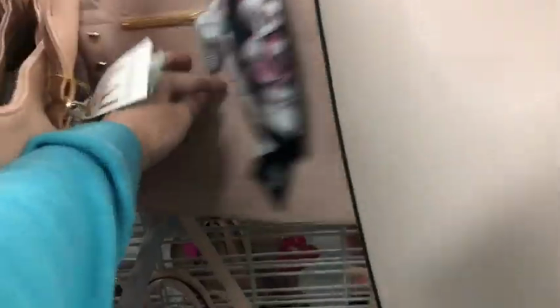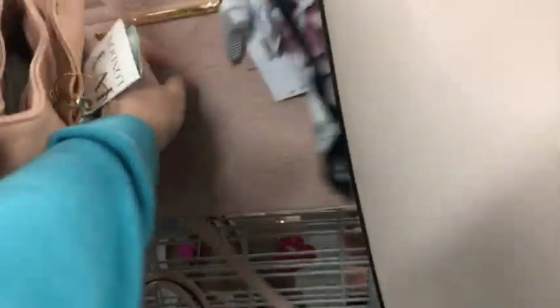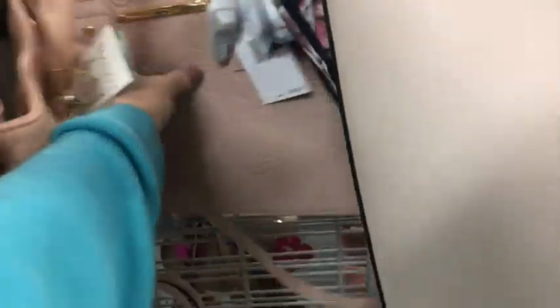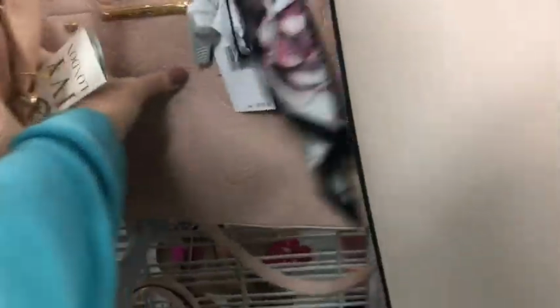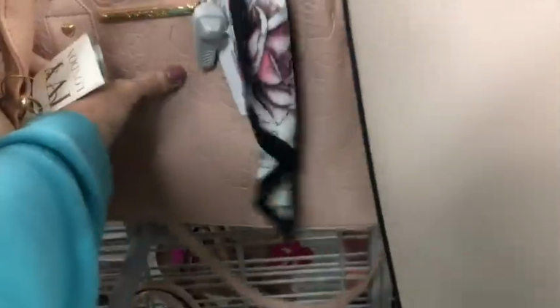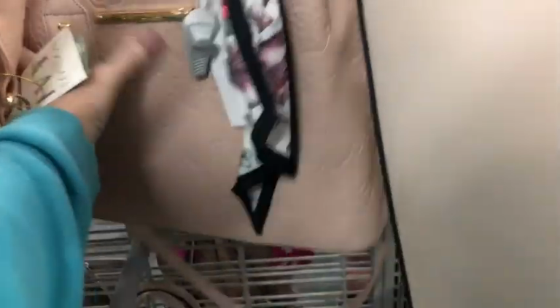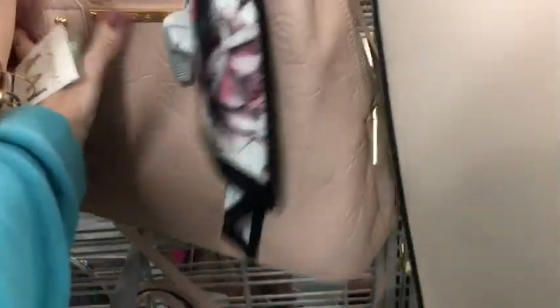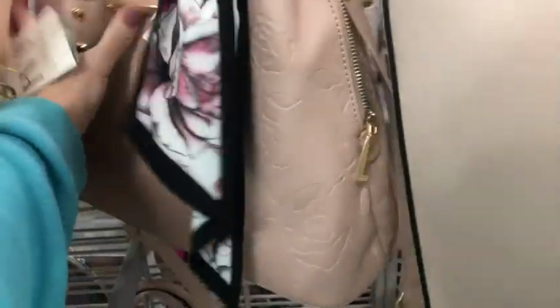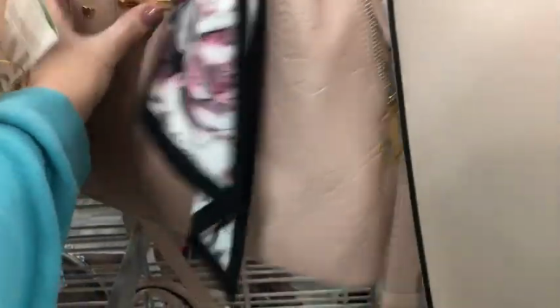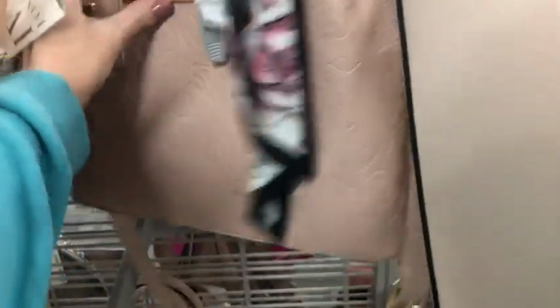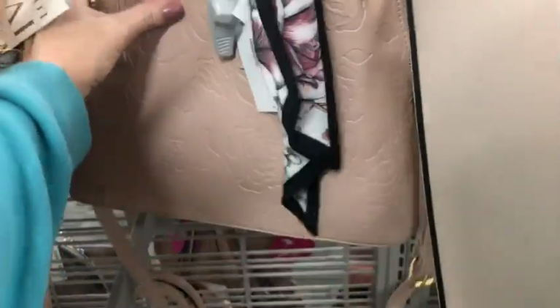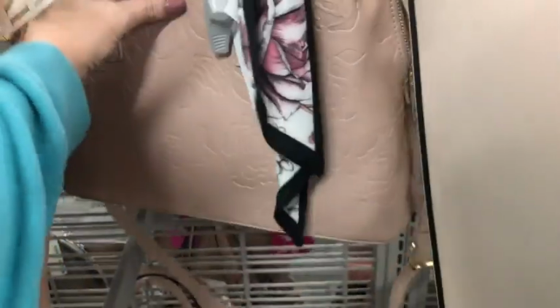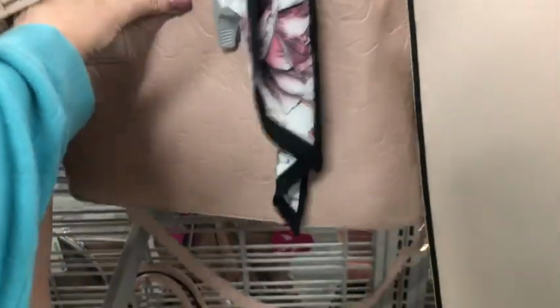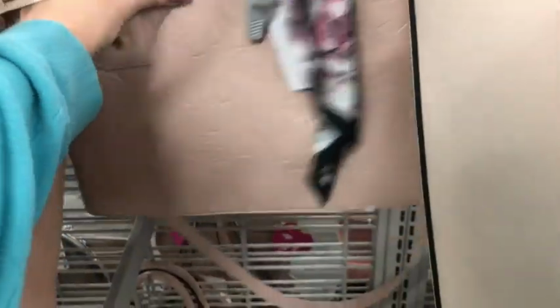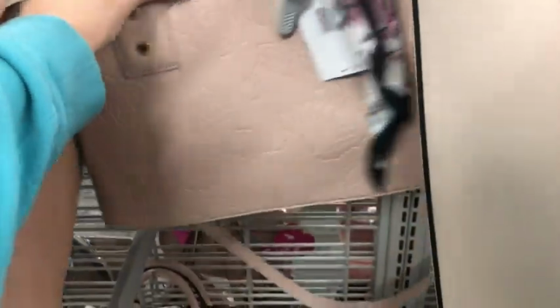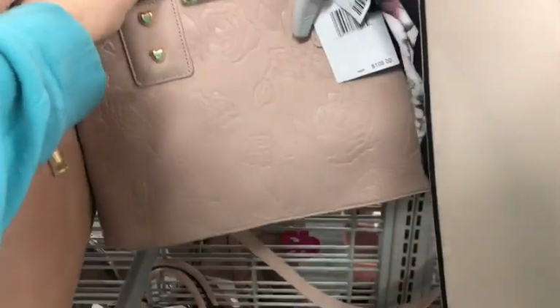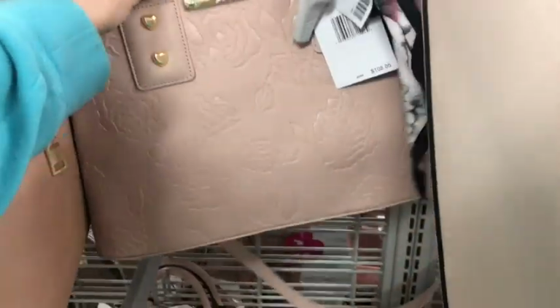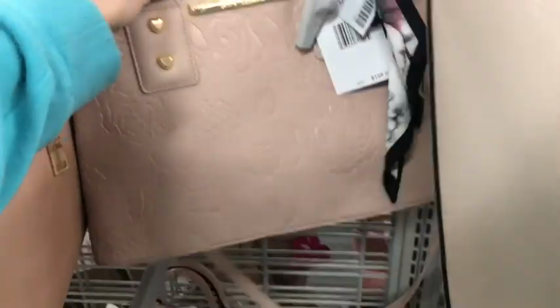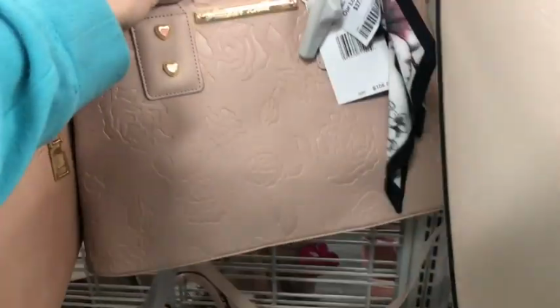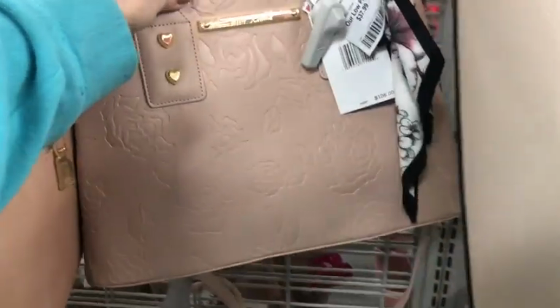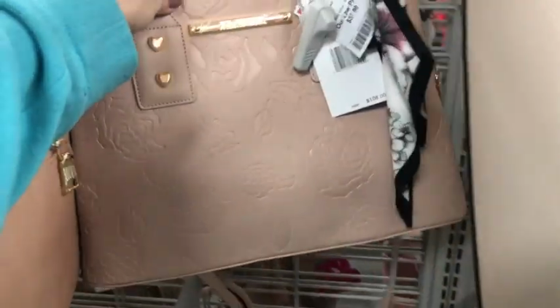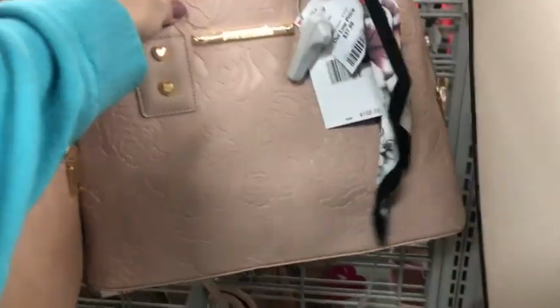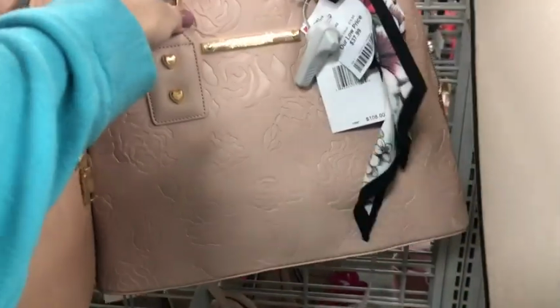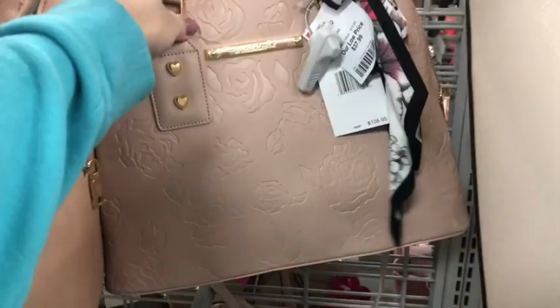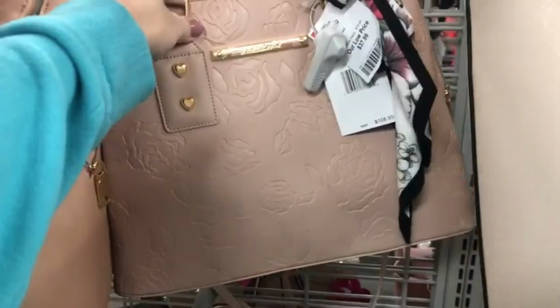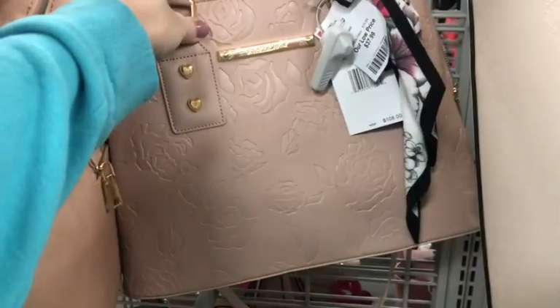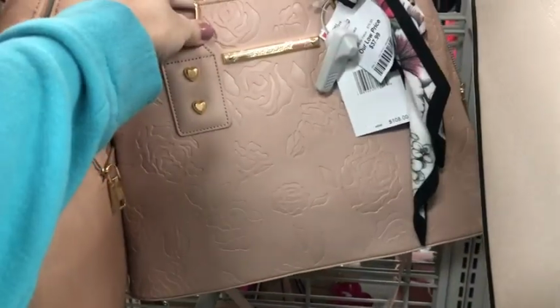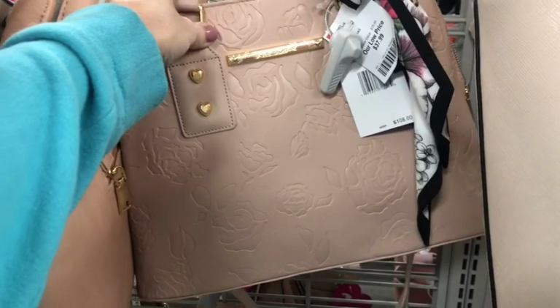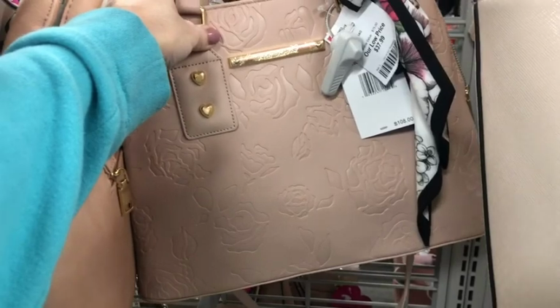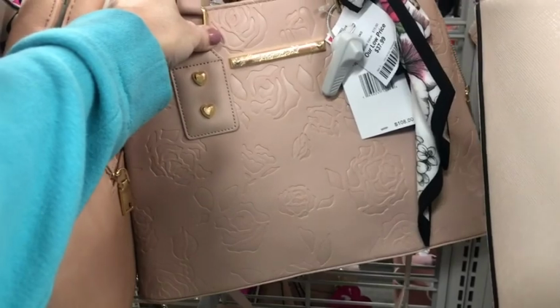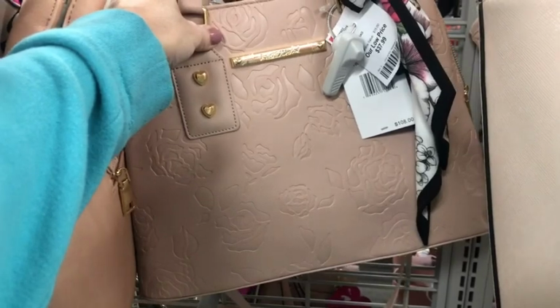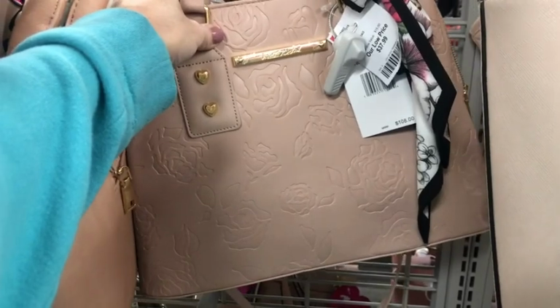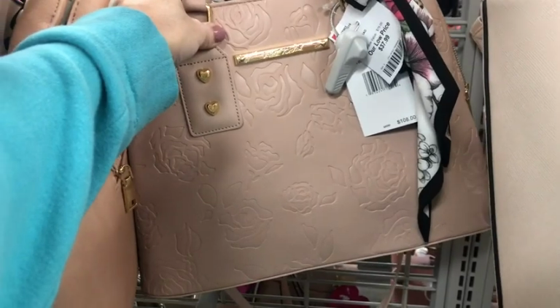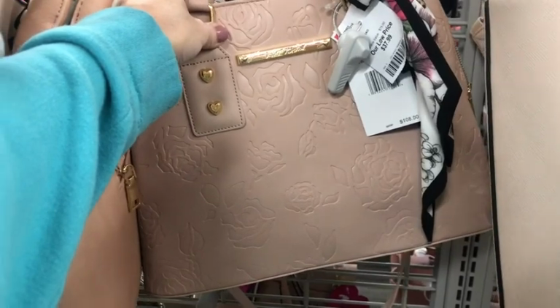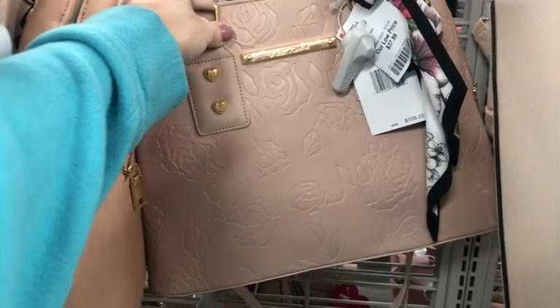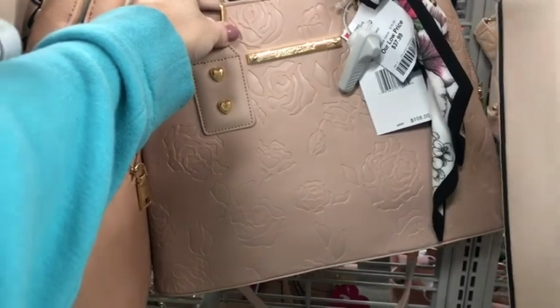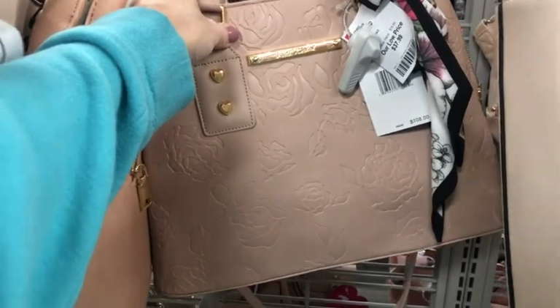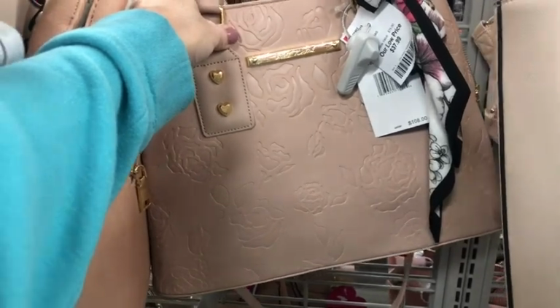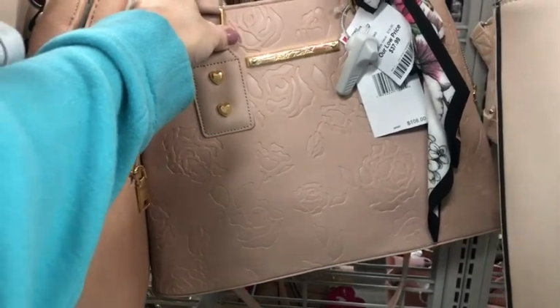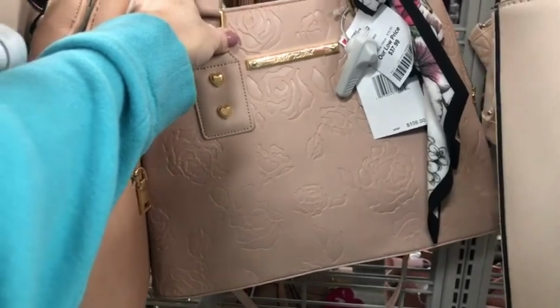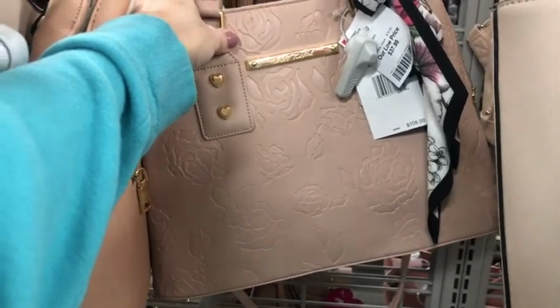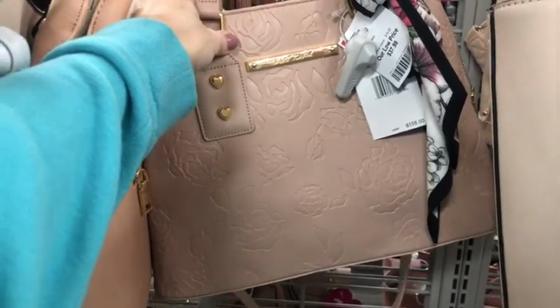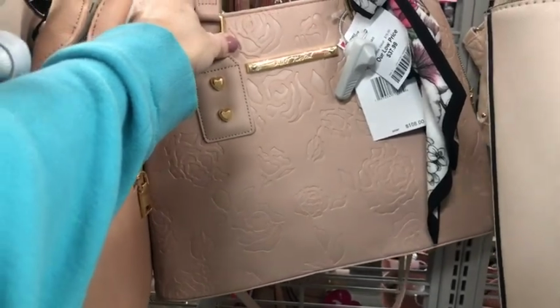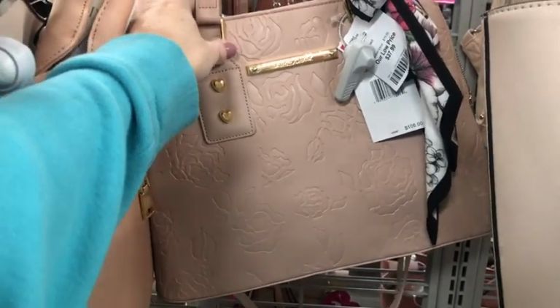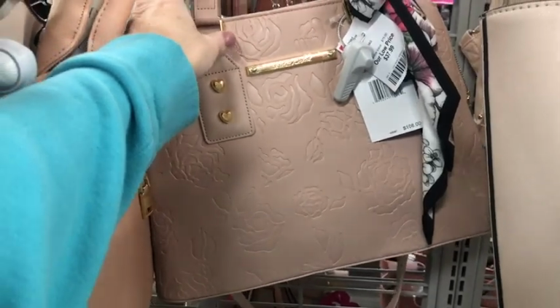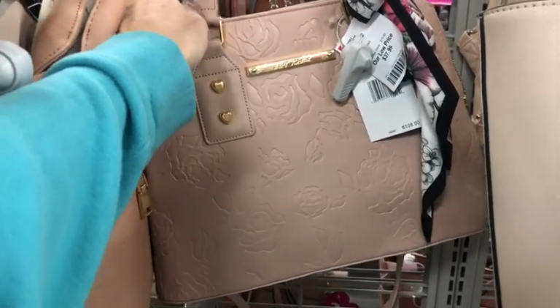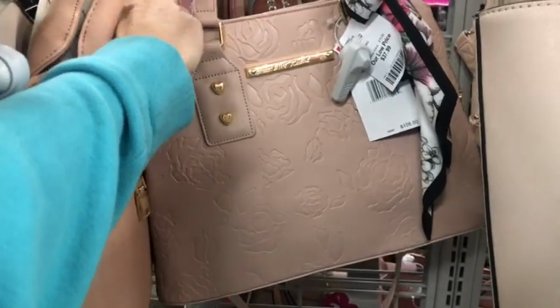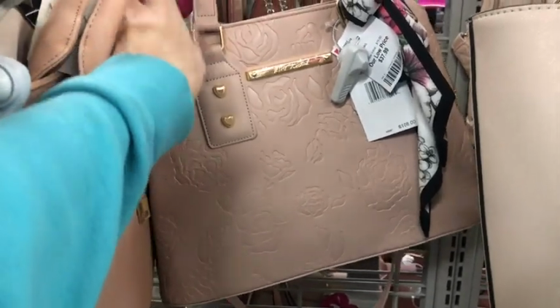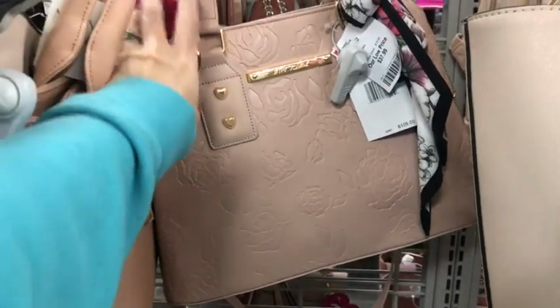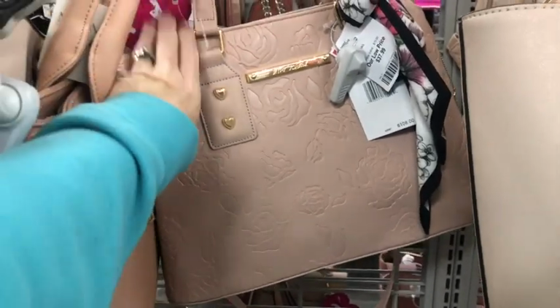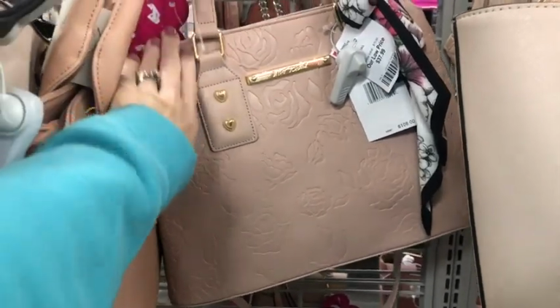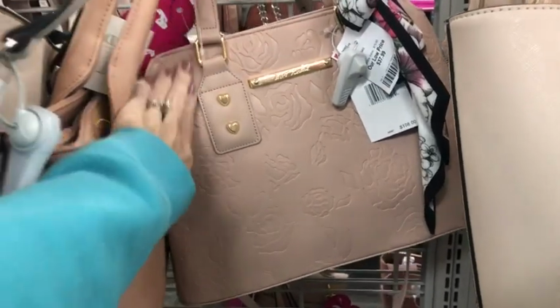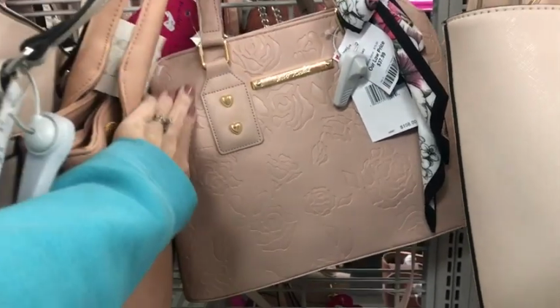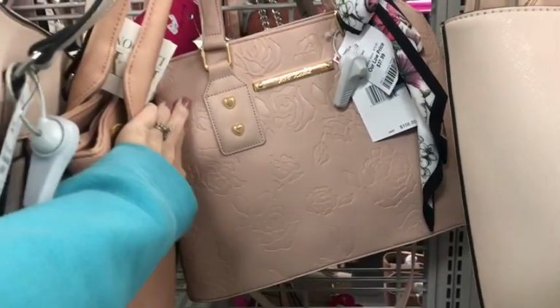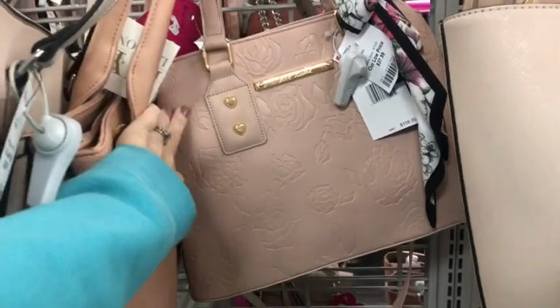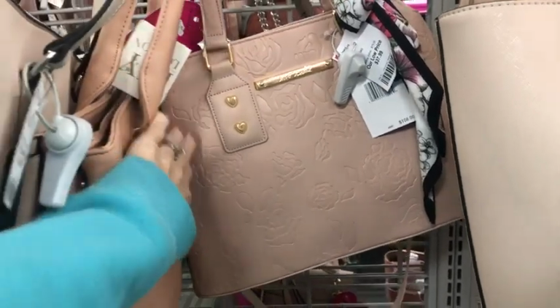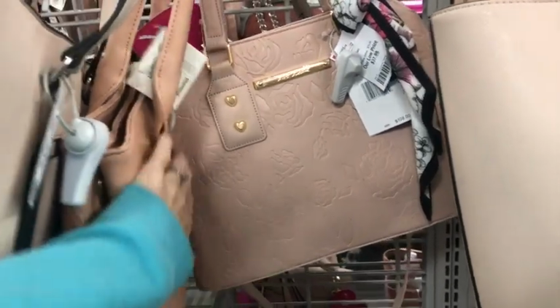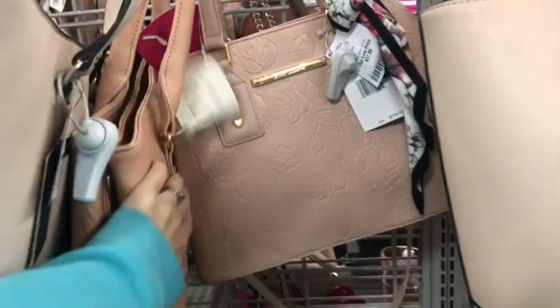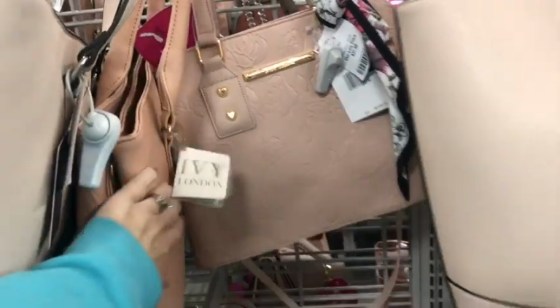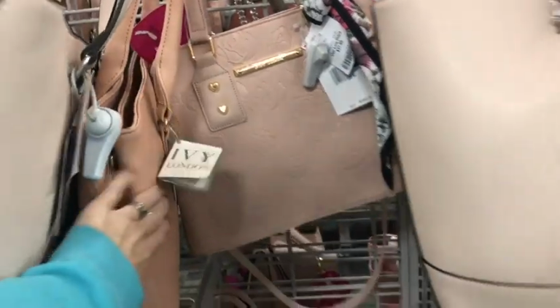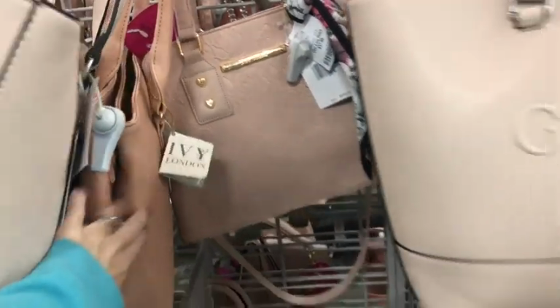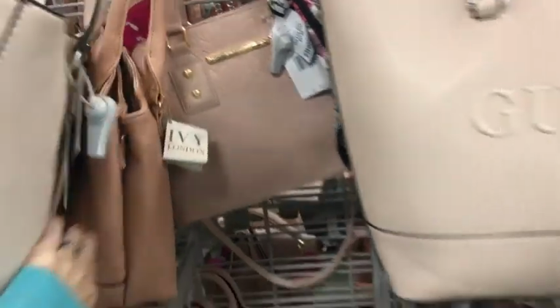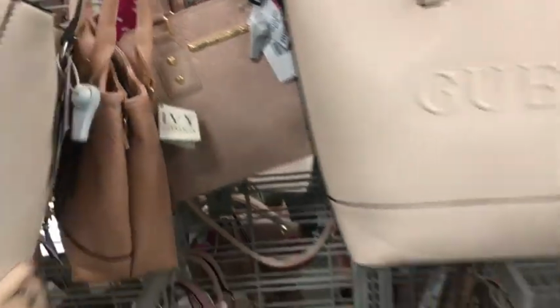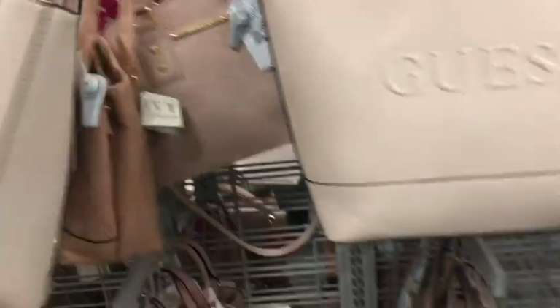Here's another one. This is like the white one, but in the blush pink color for $38. Betsy Johnson.